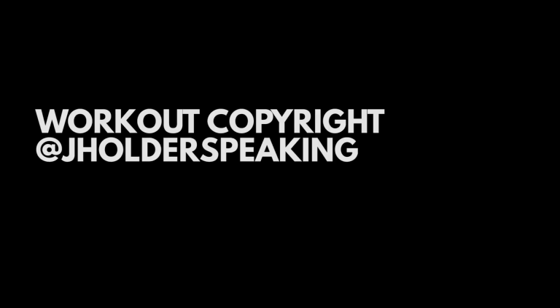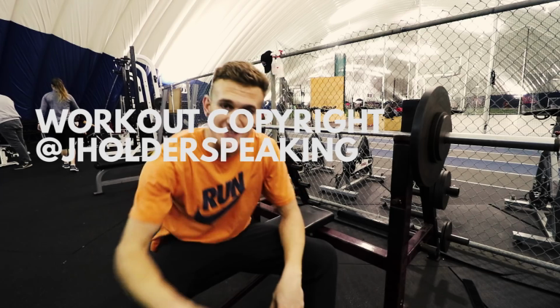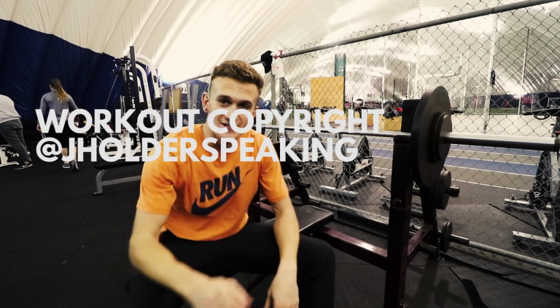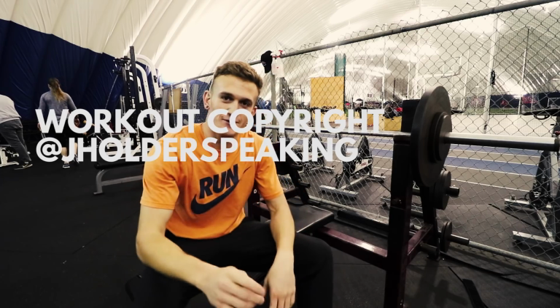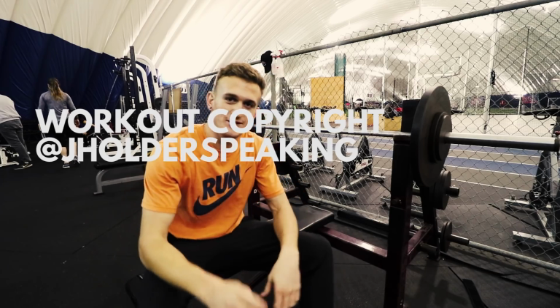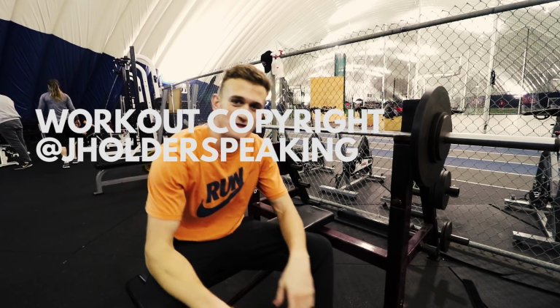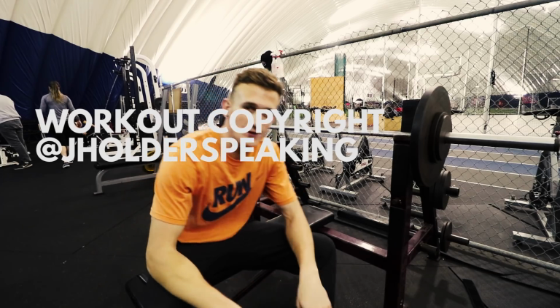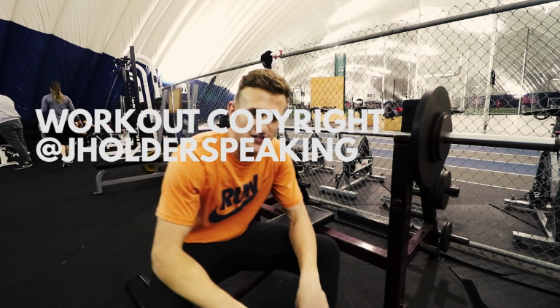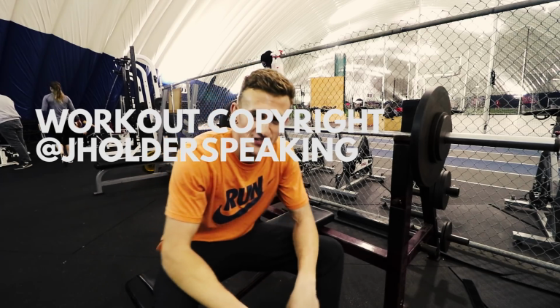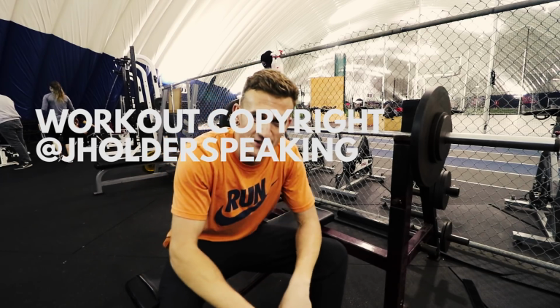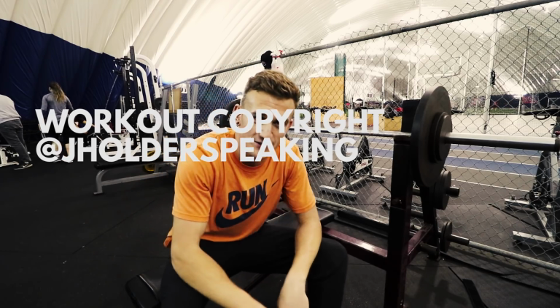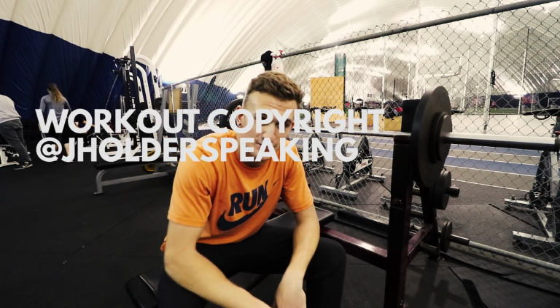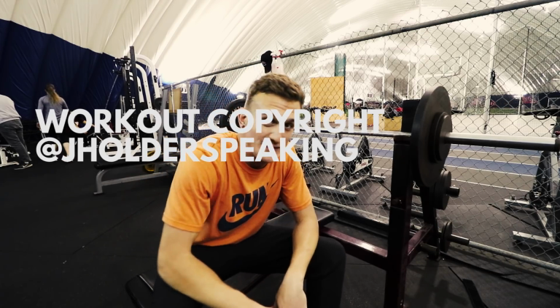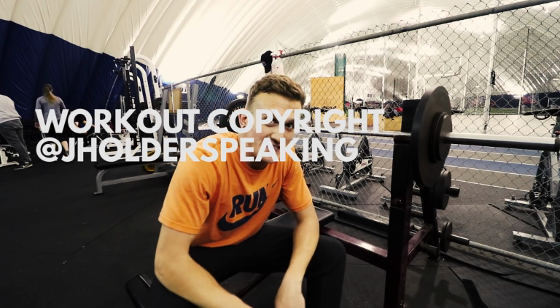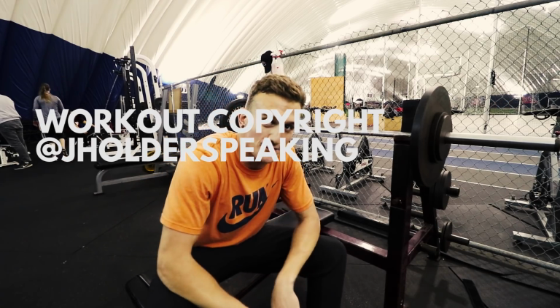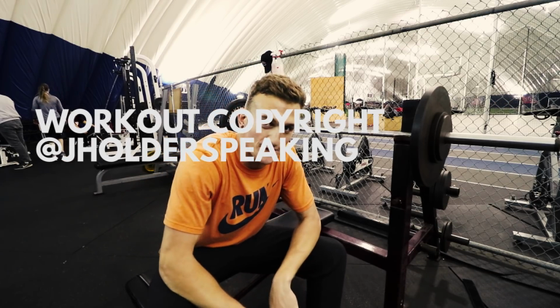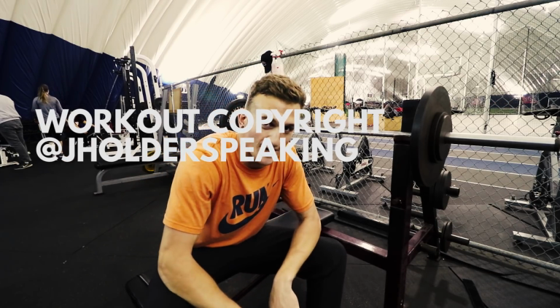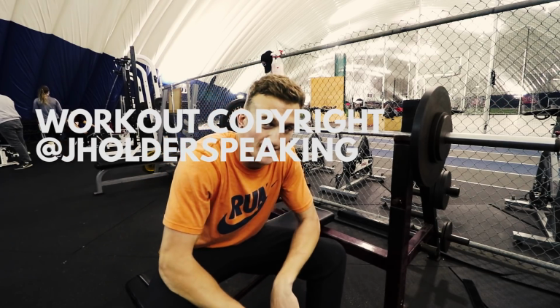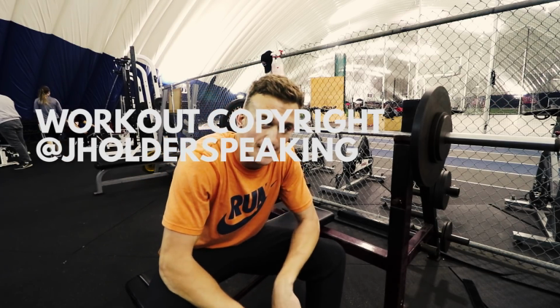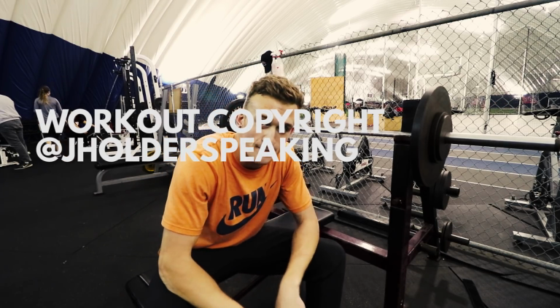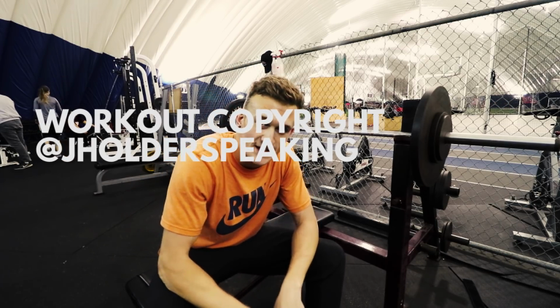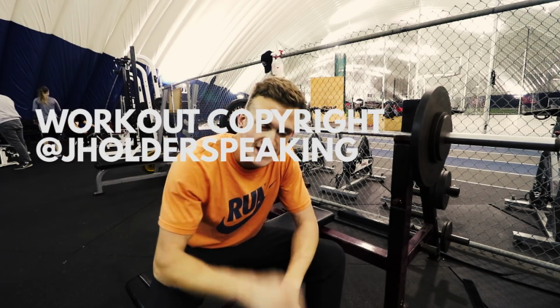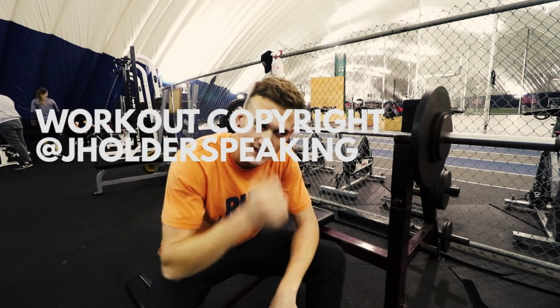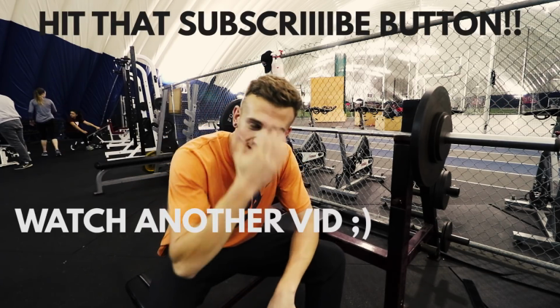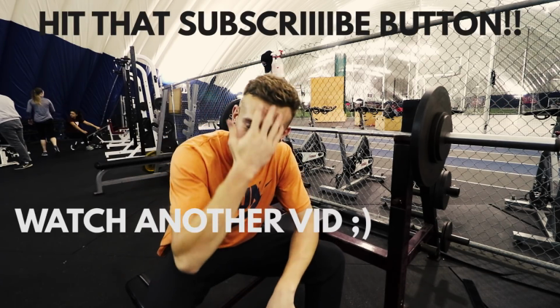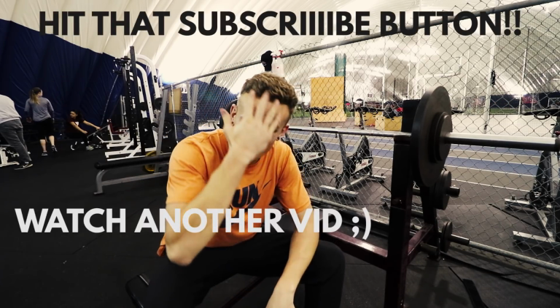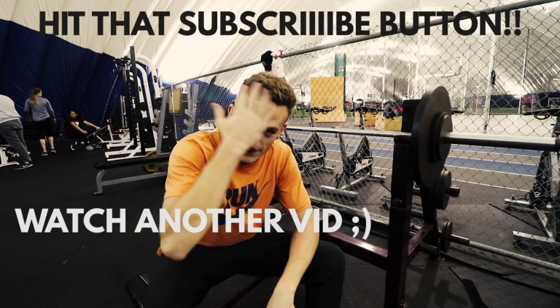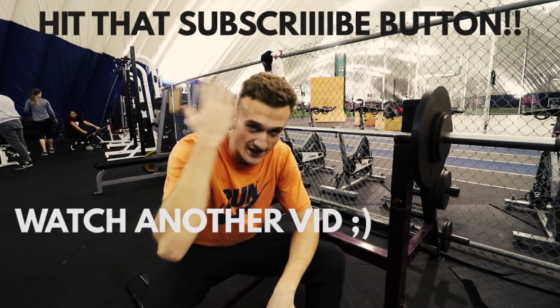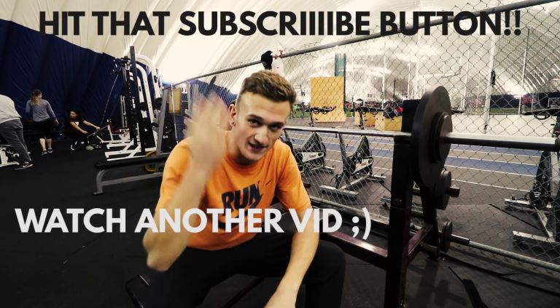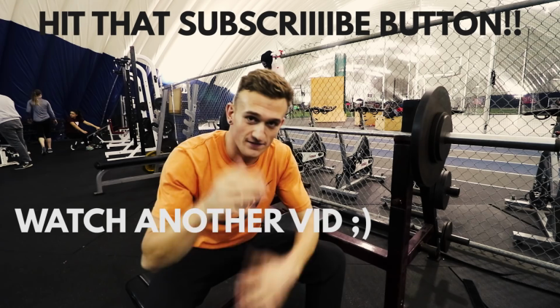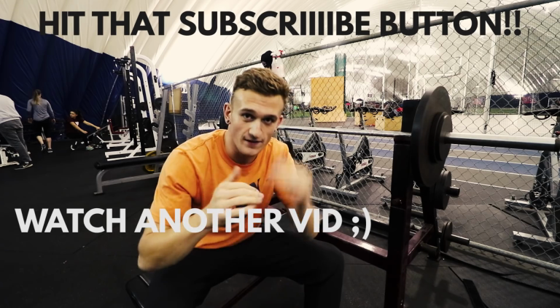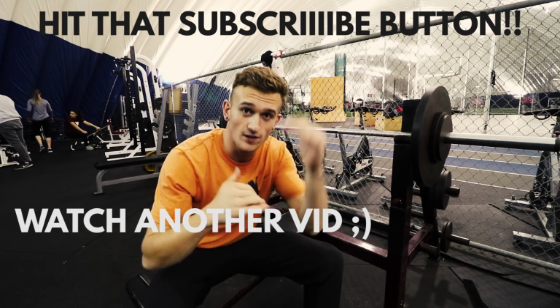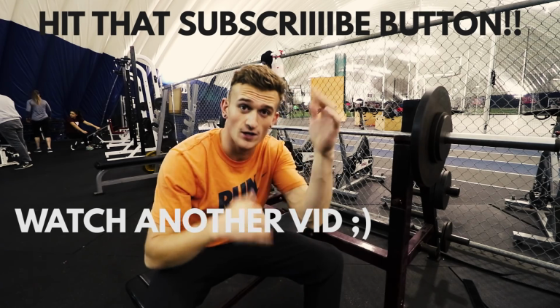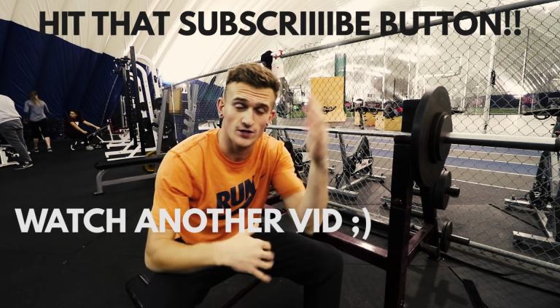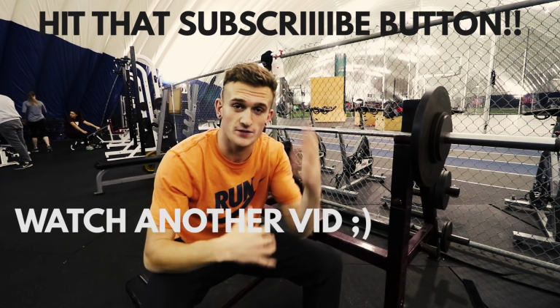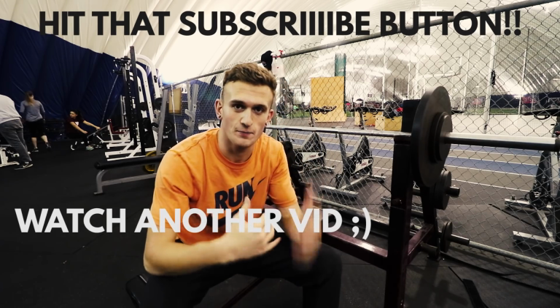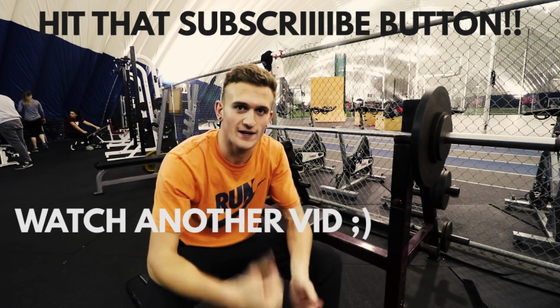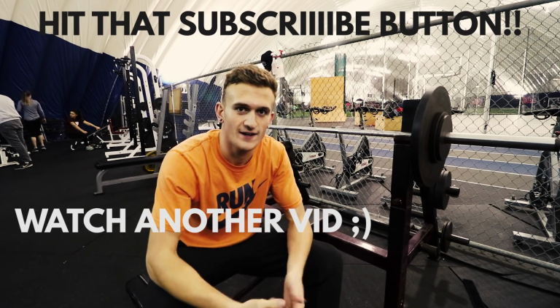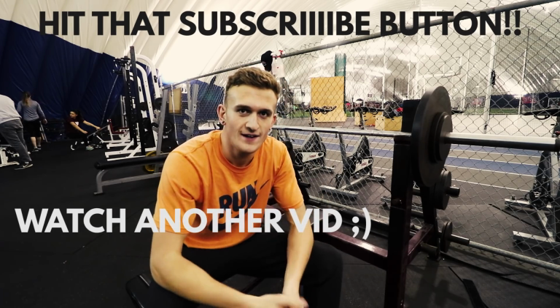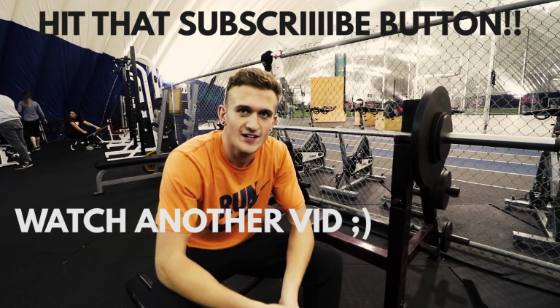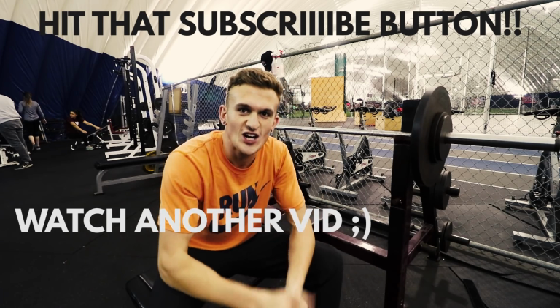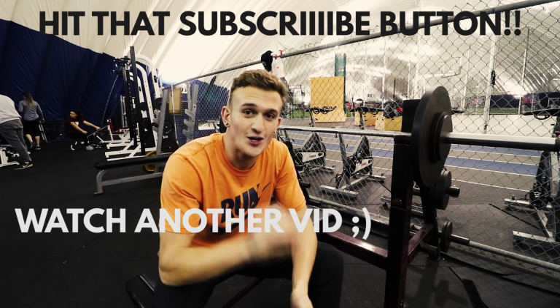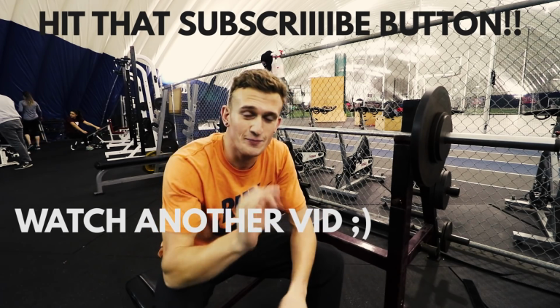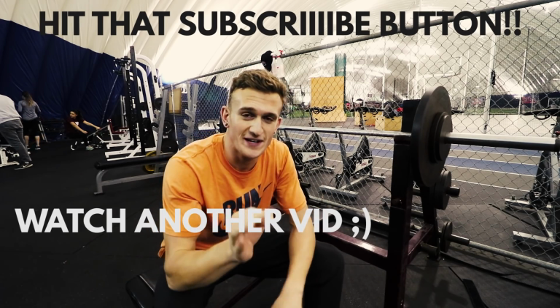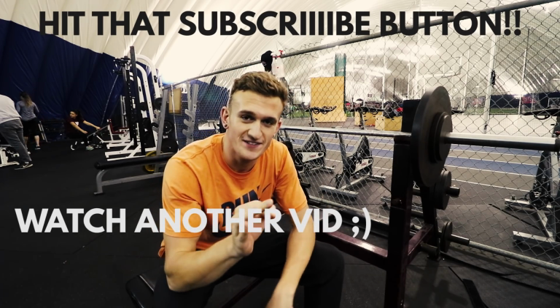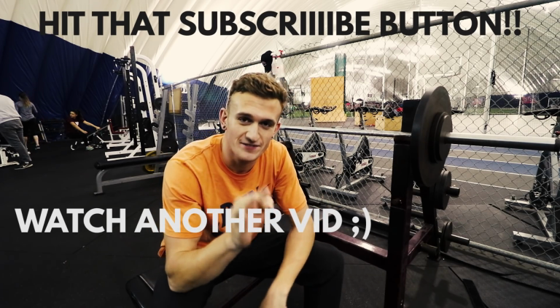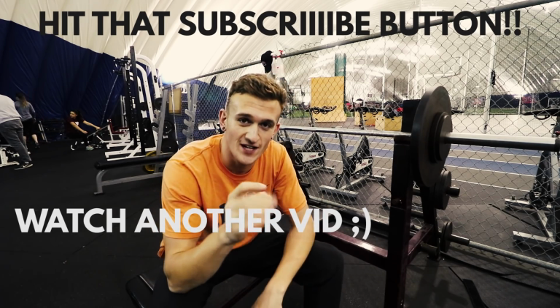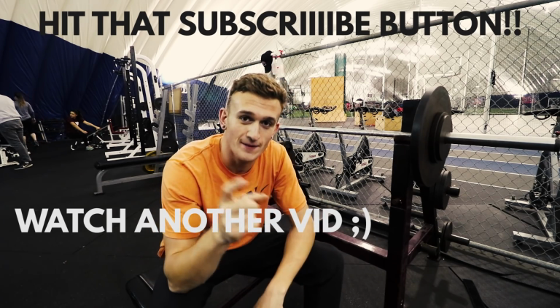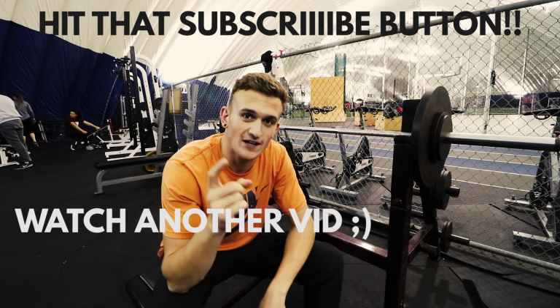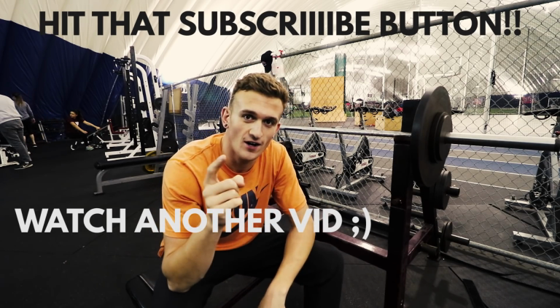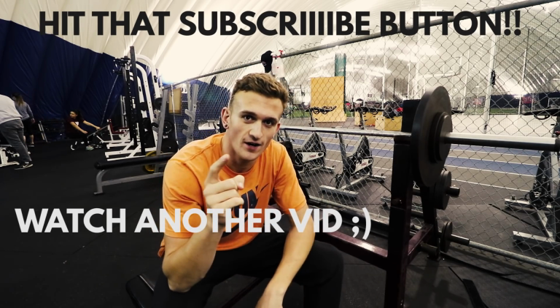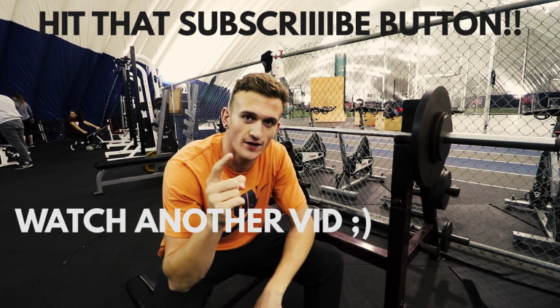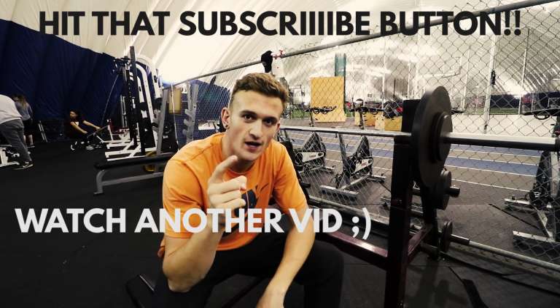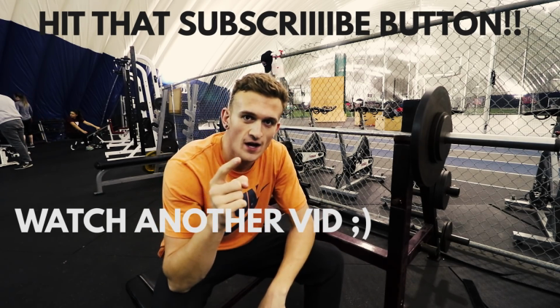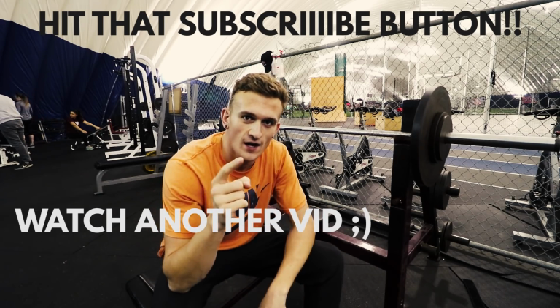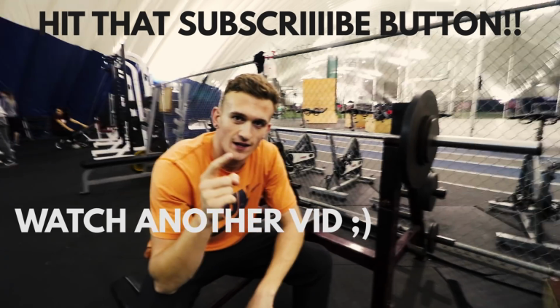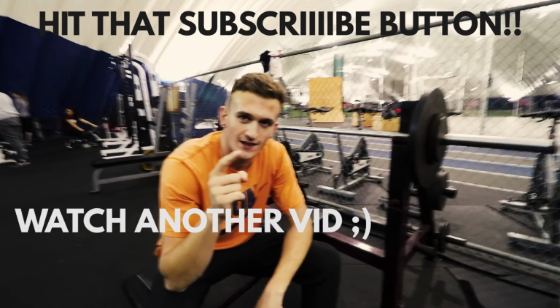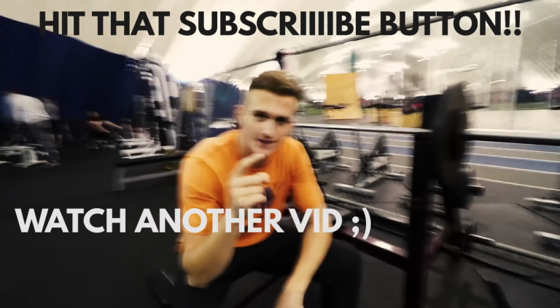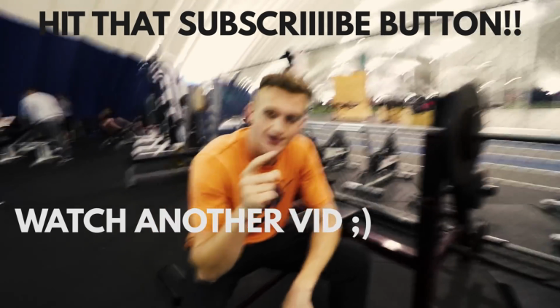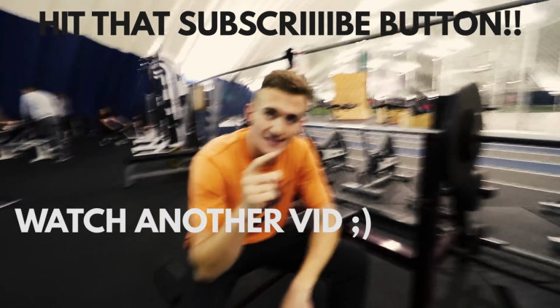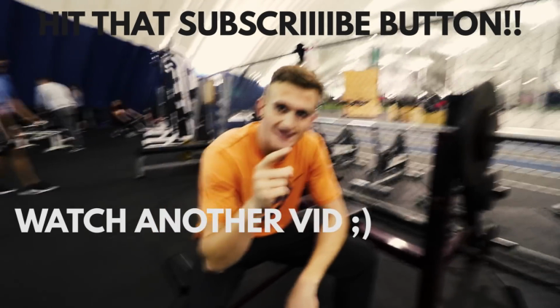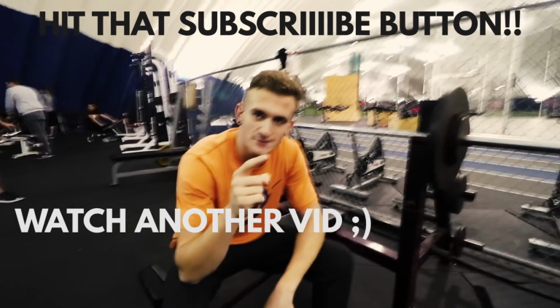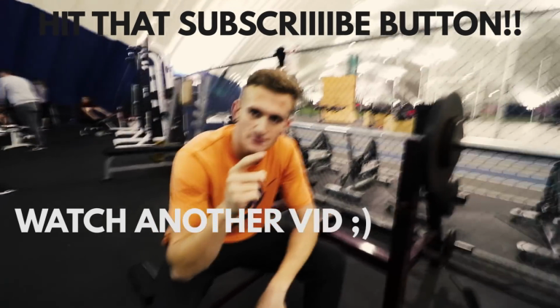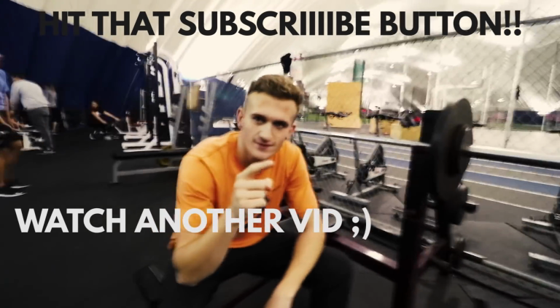I want to do a quick shoutout to EcoJoc. He left a very large but comprehensive comment on last week's video.